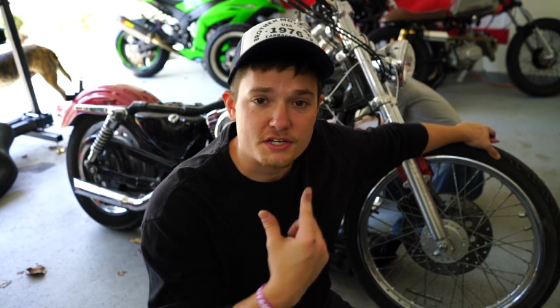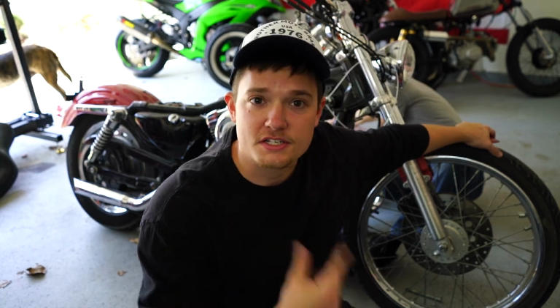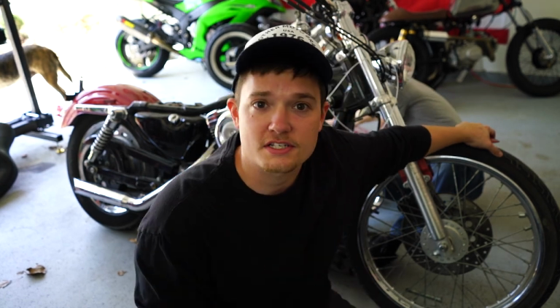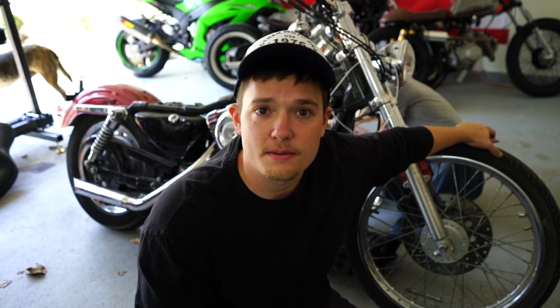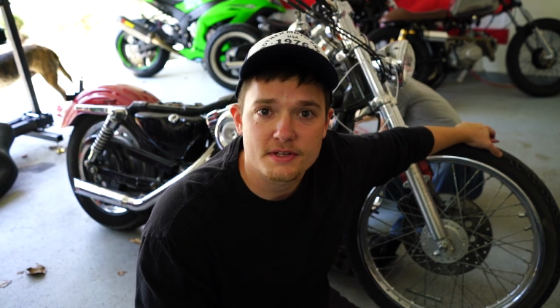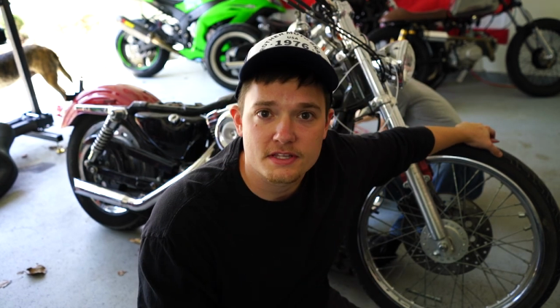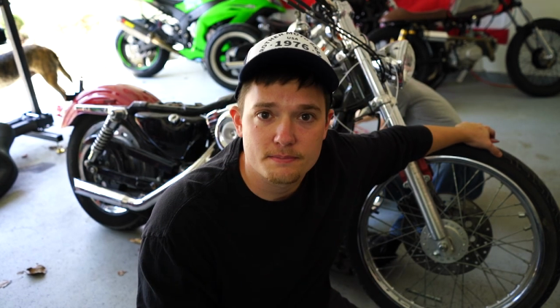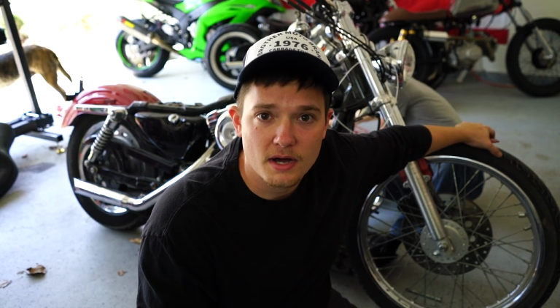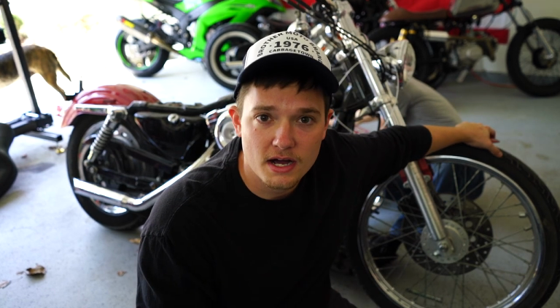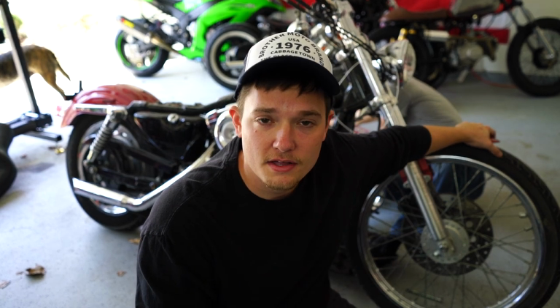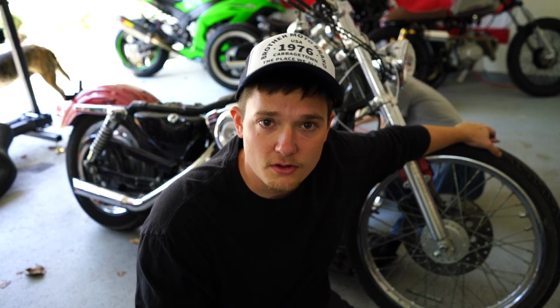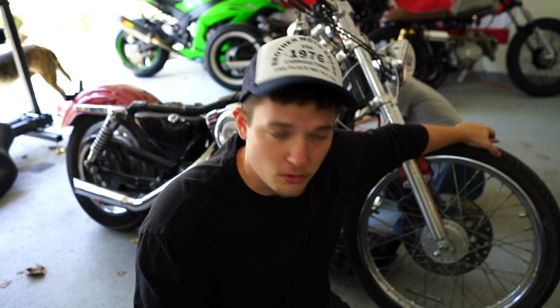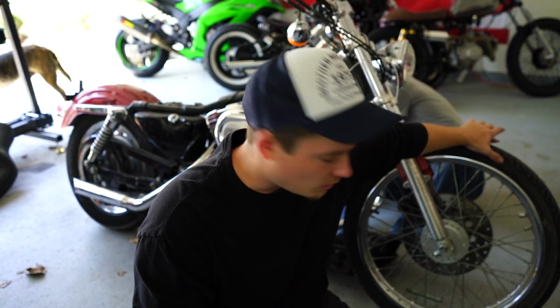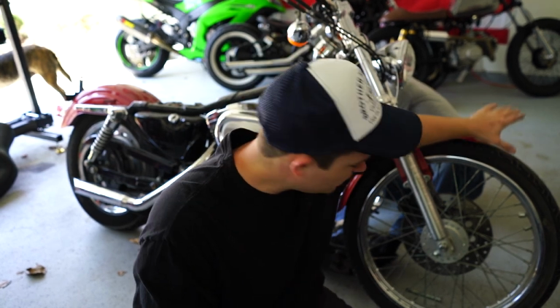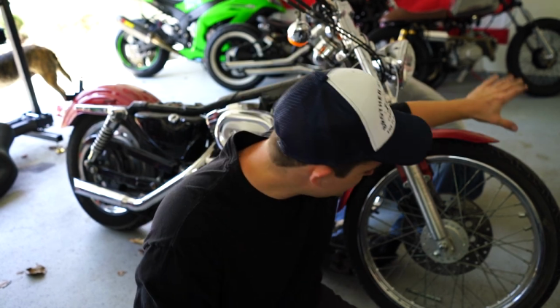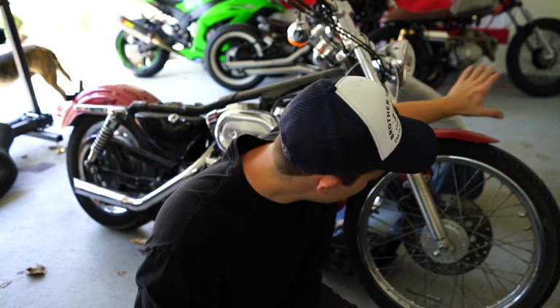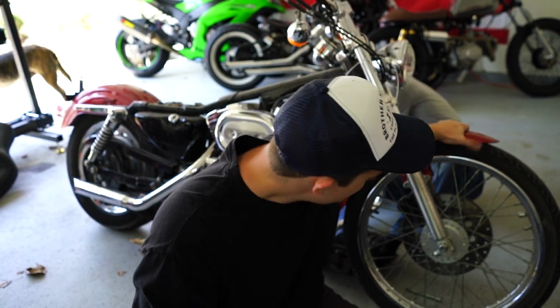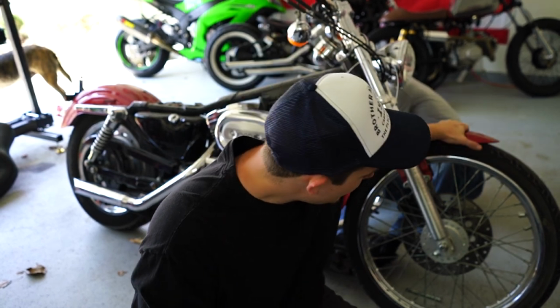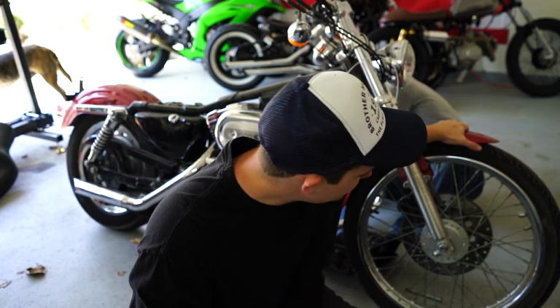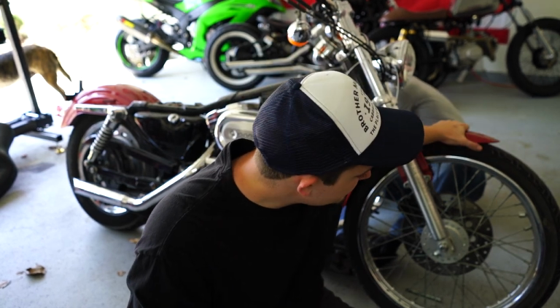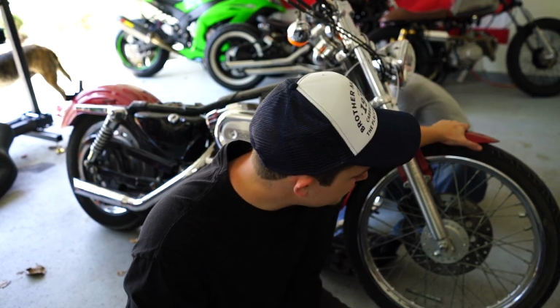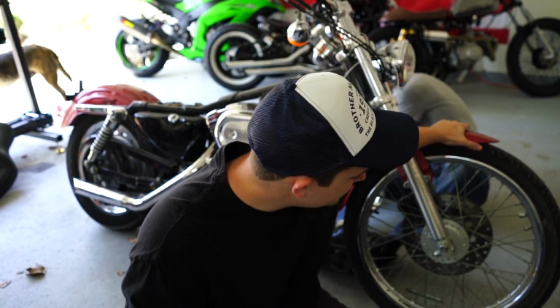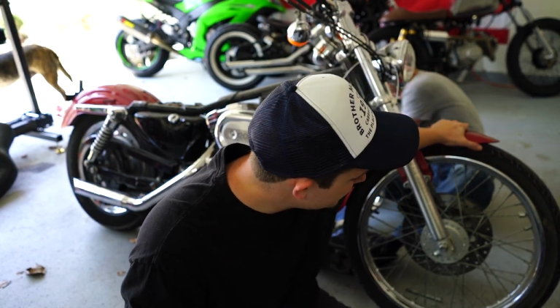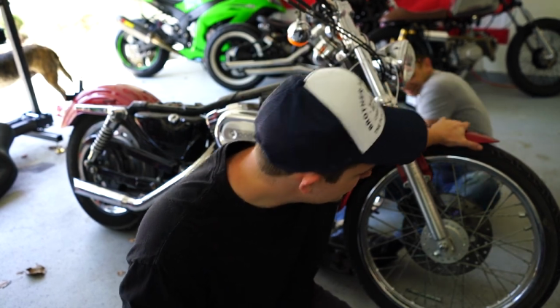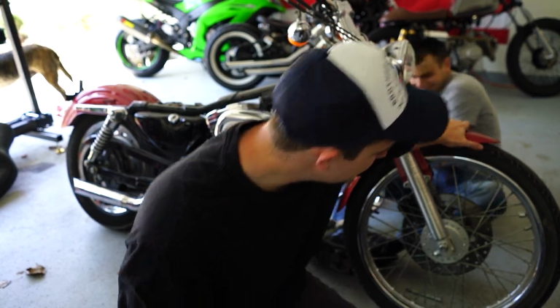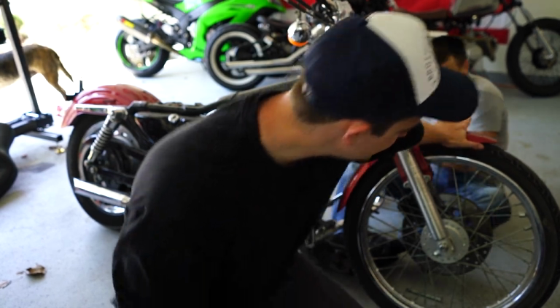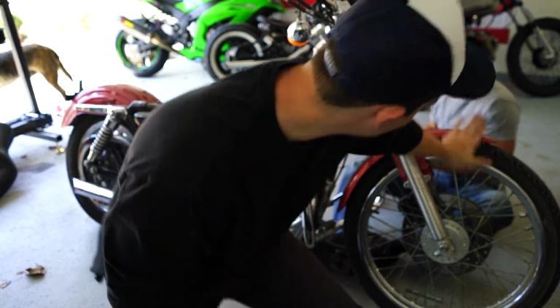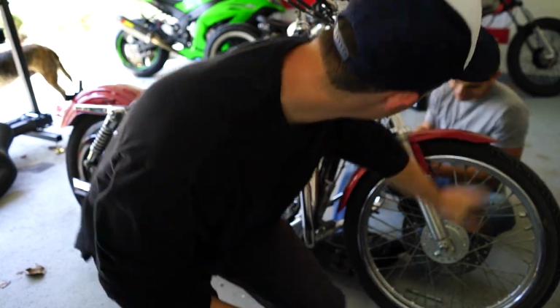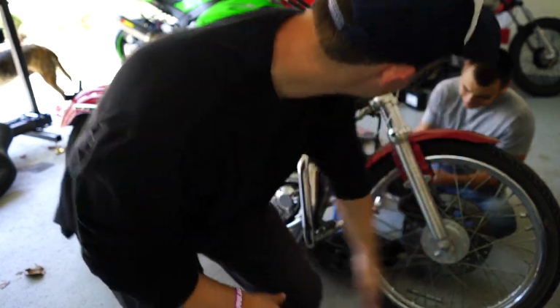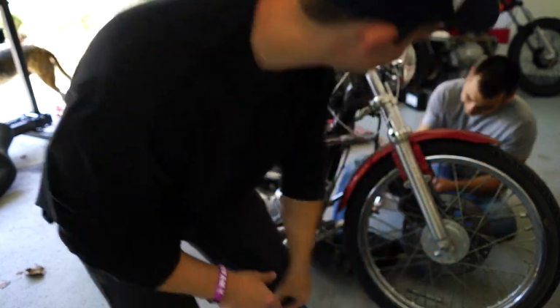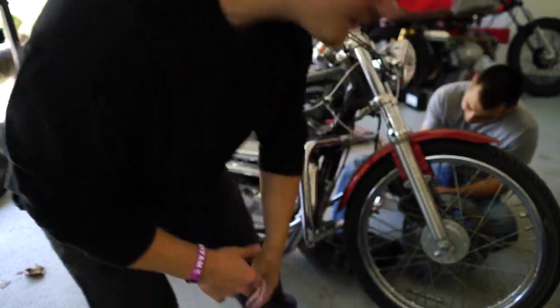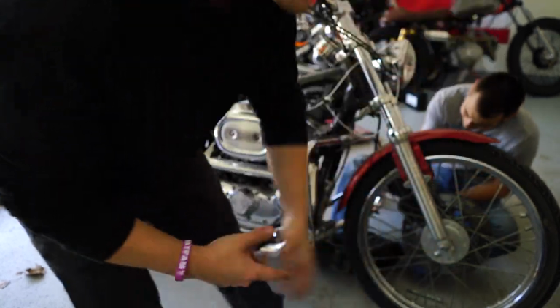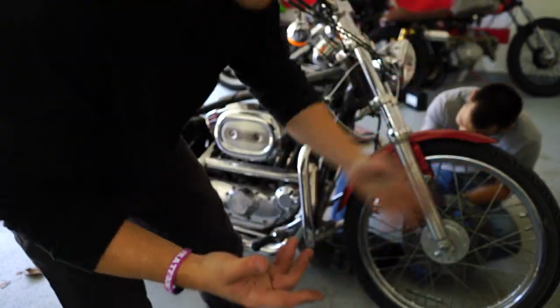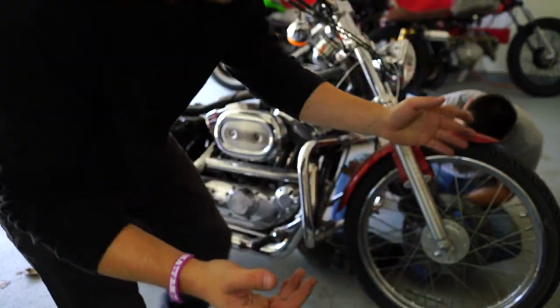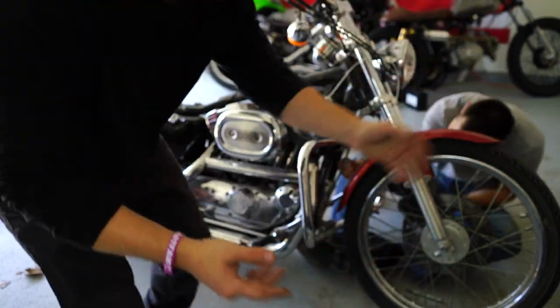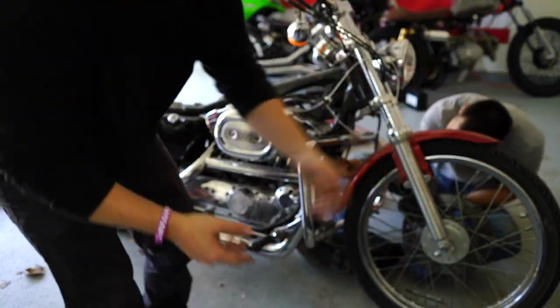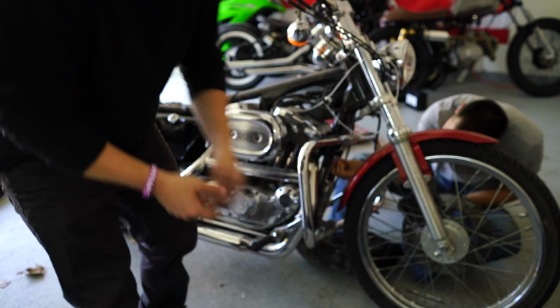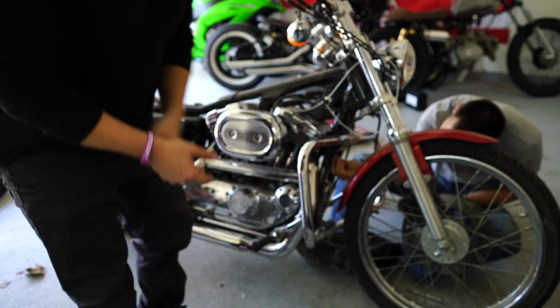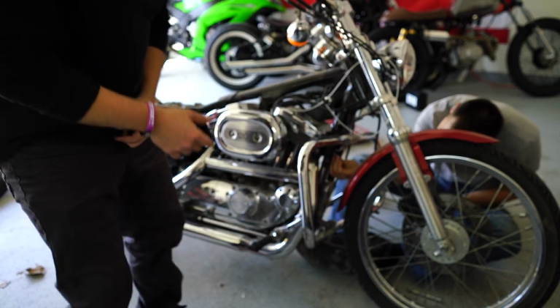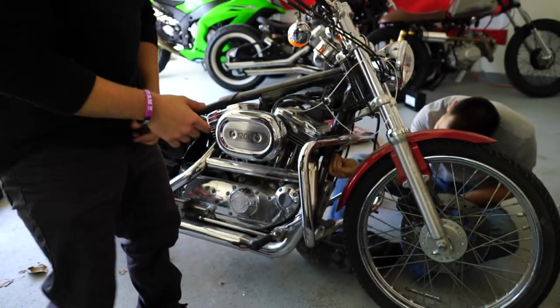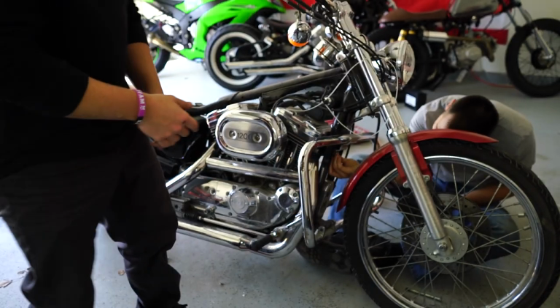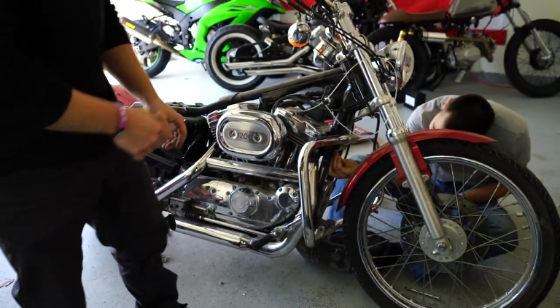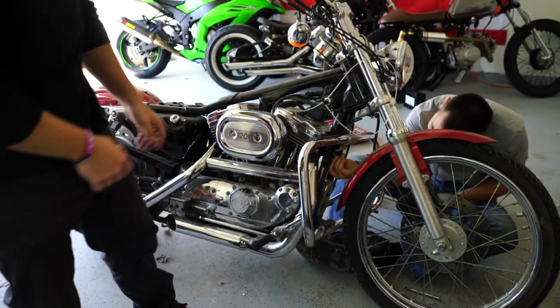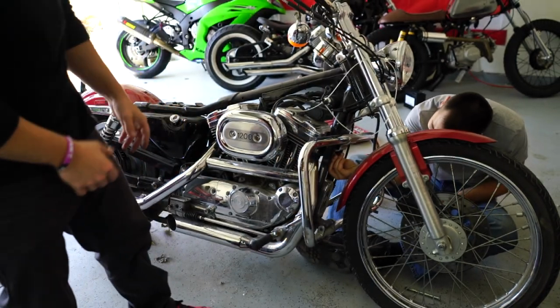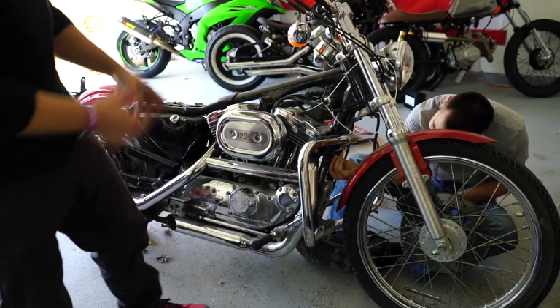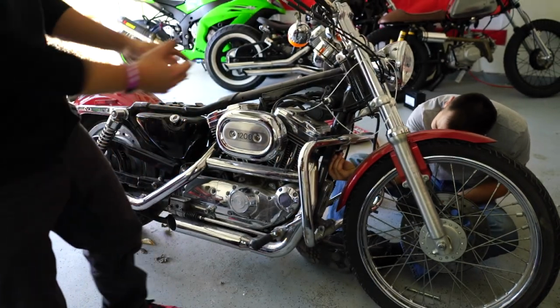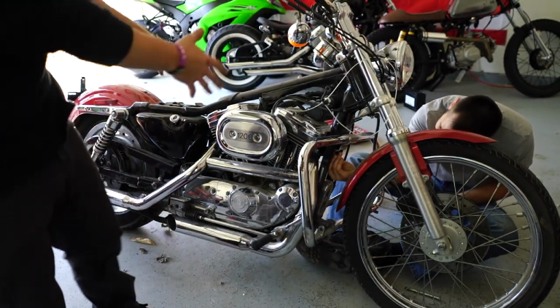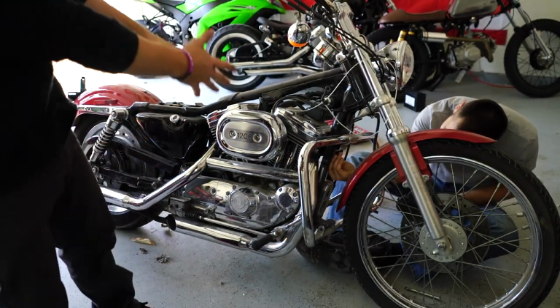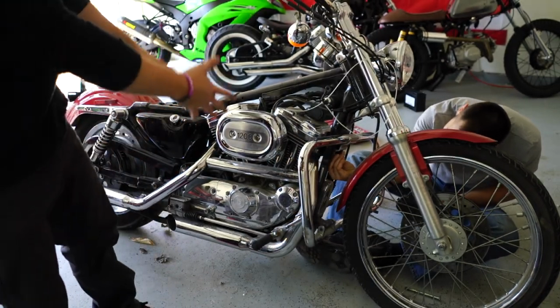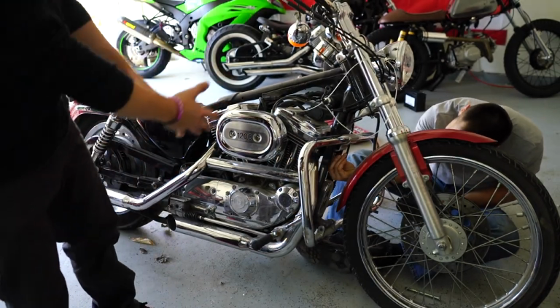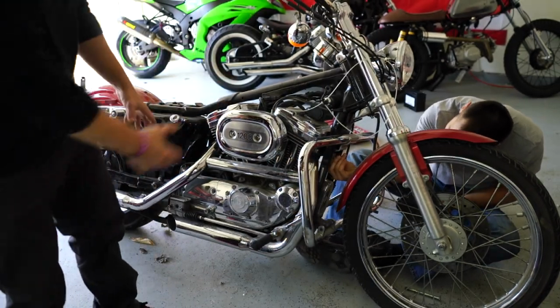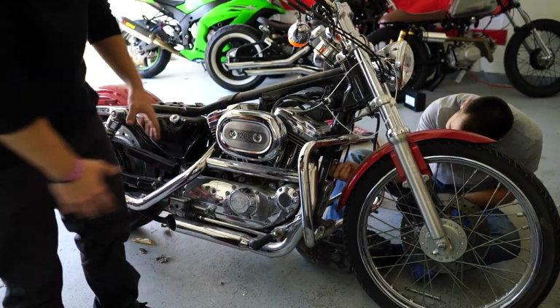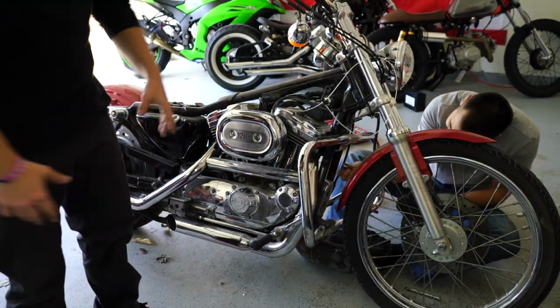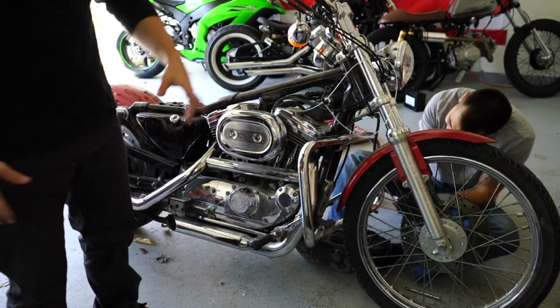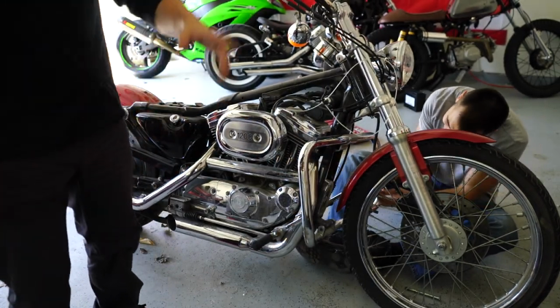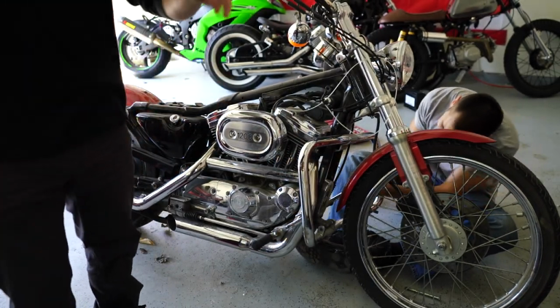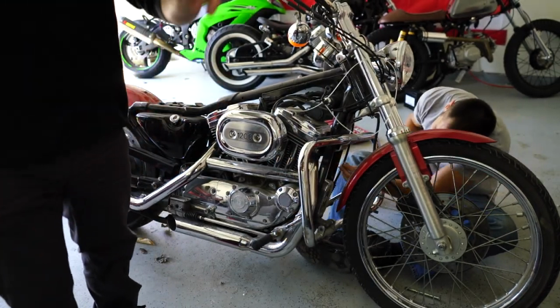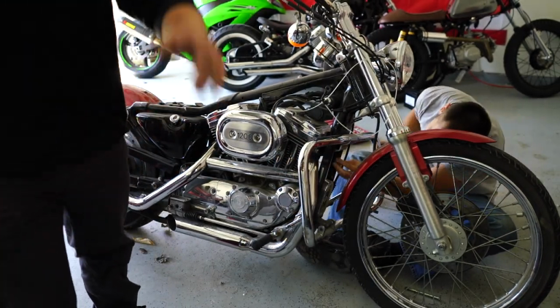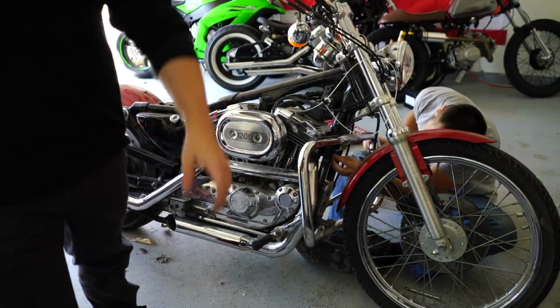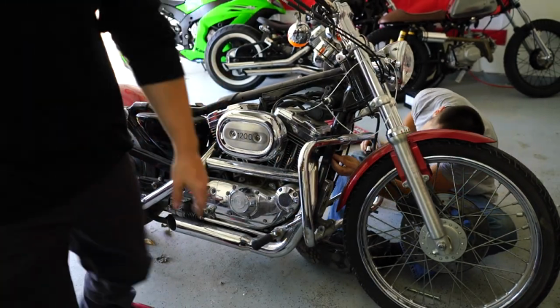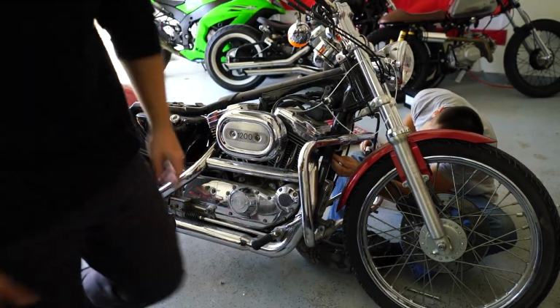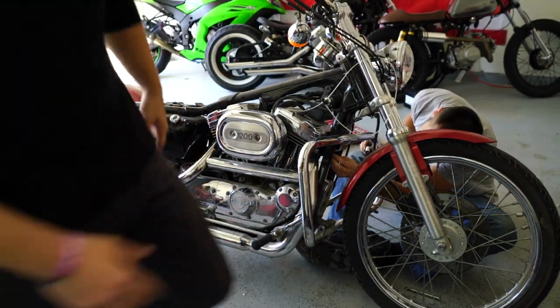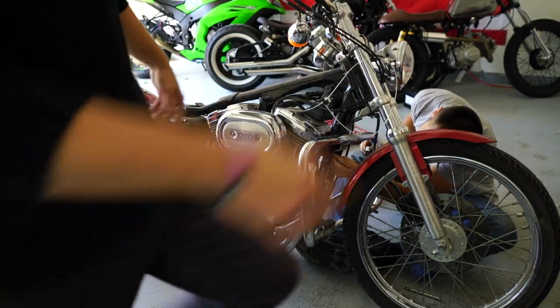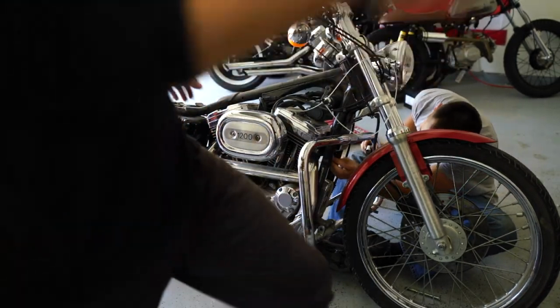We're just disassembling the whole Harley. I don't know how to call it, but I want the engine now — that's what I want, so let's do it.